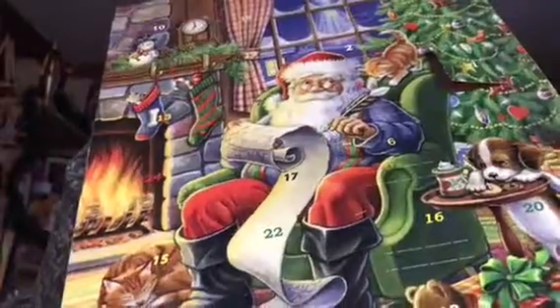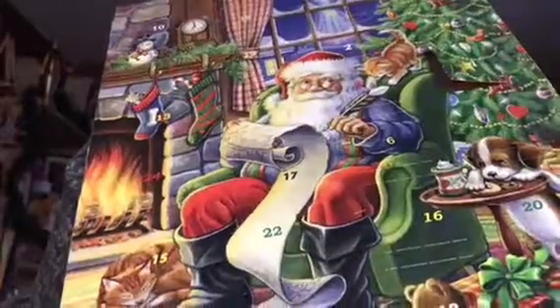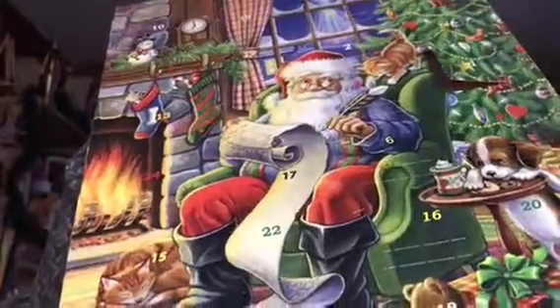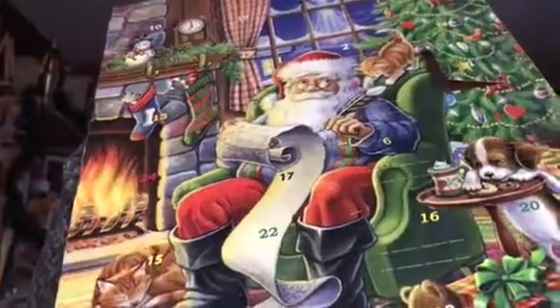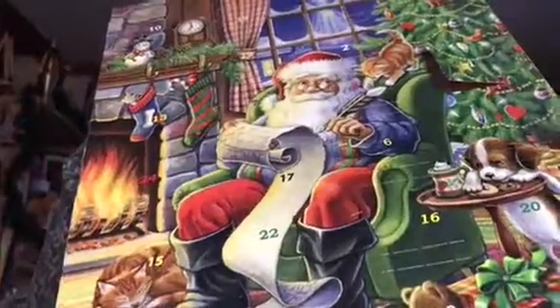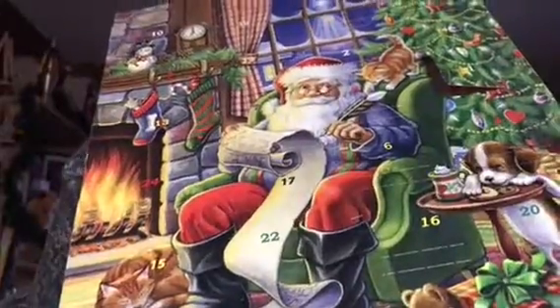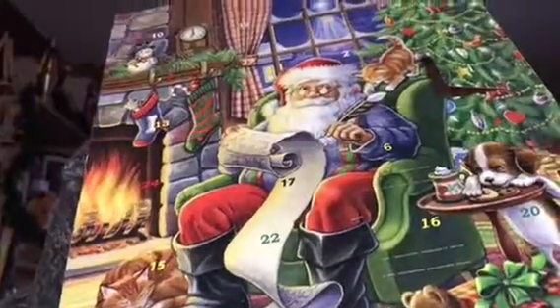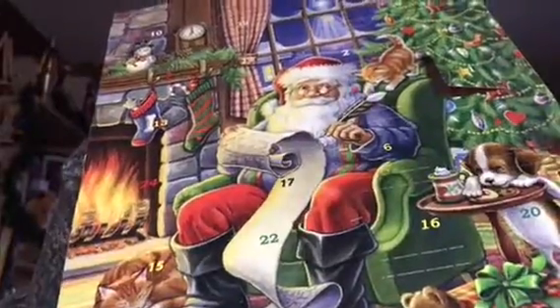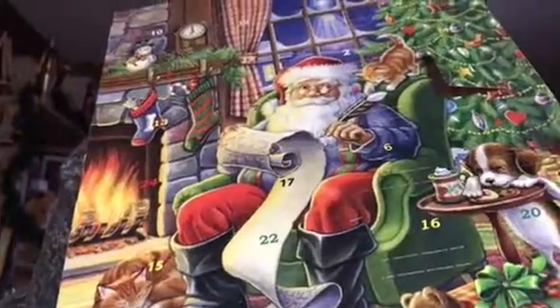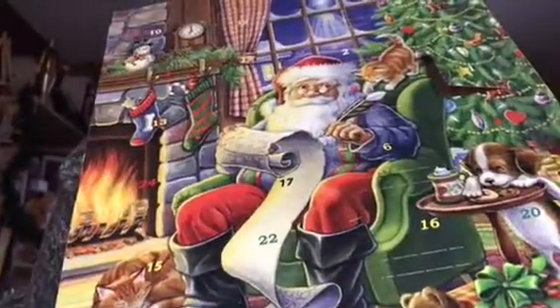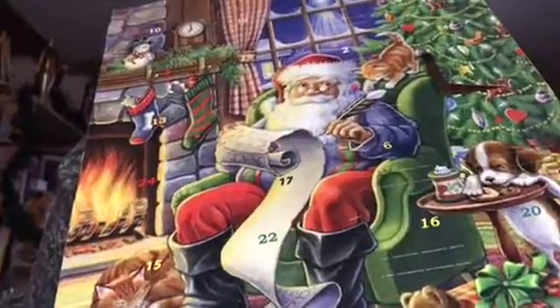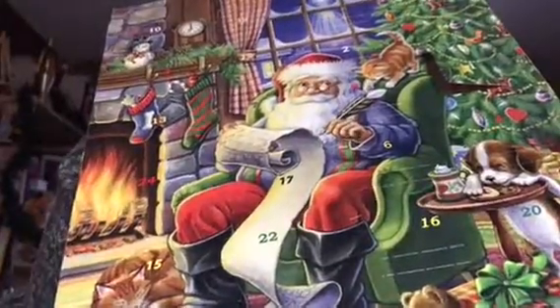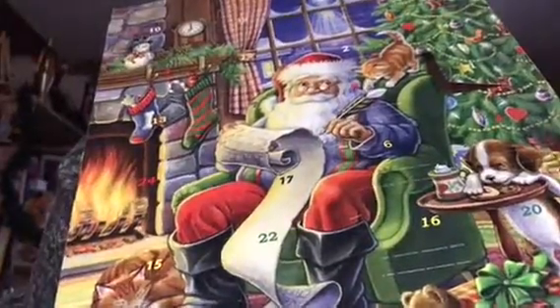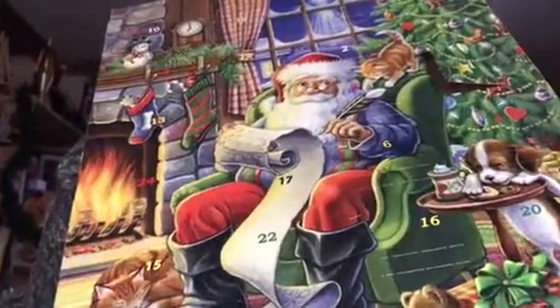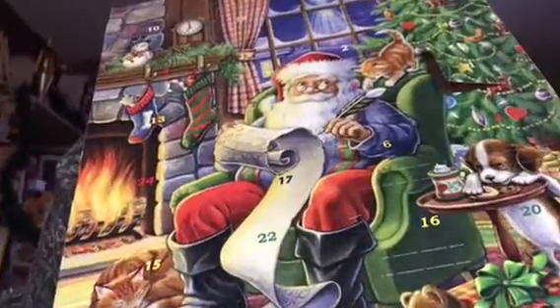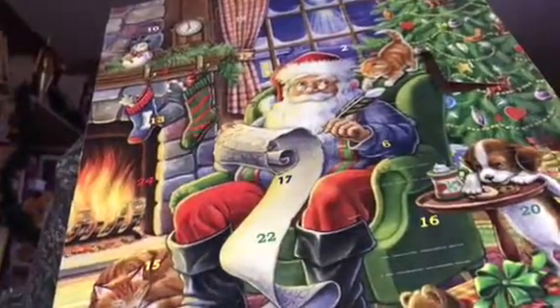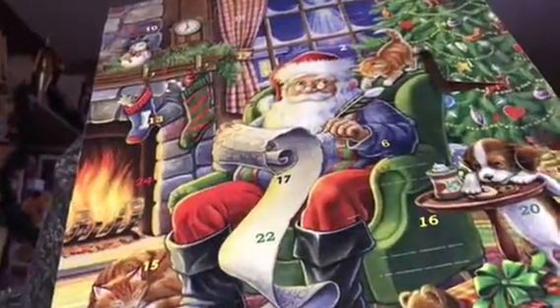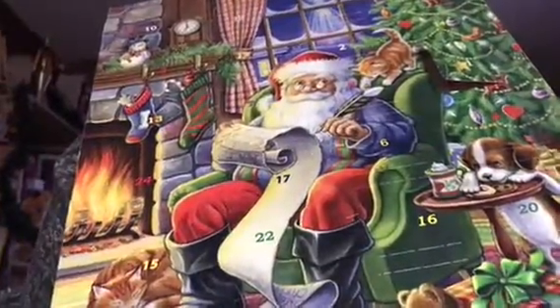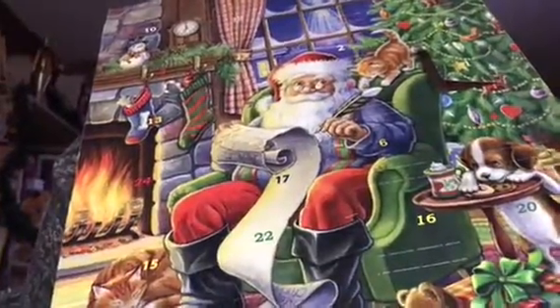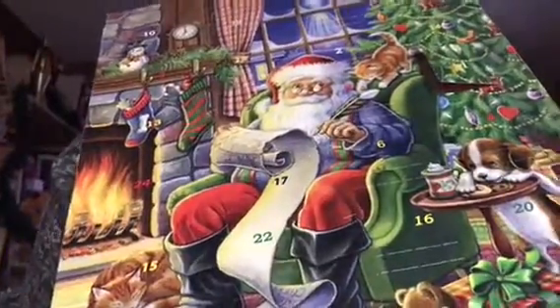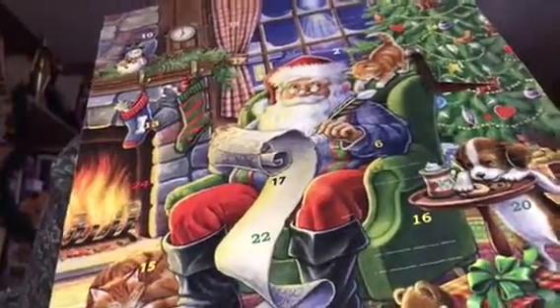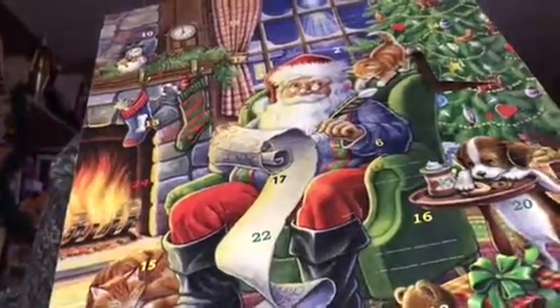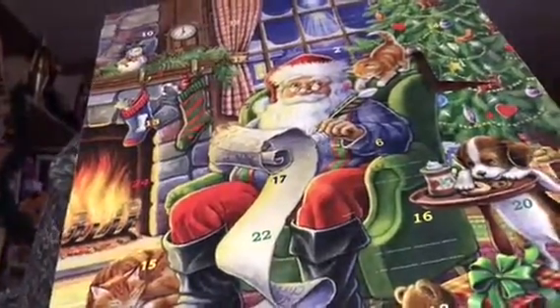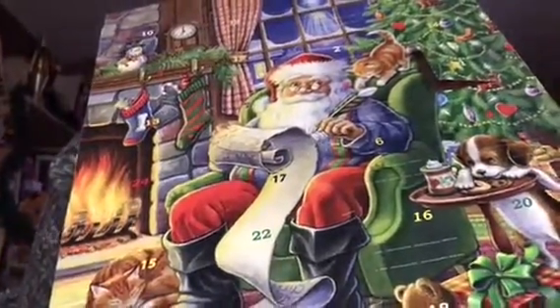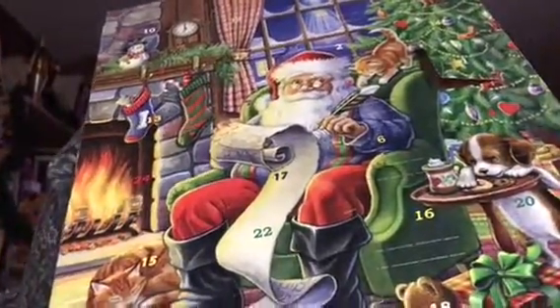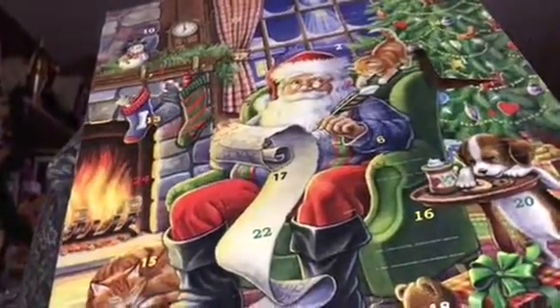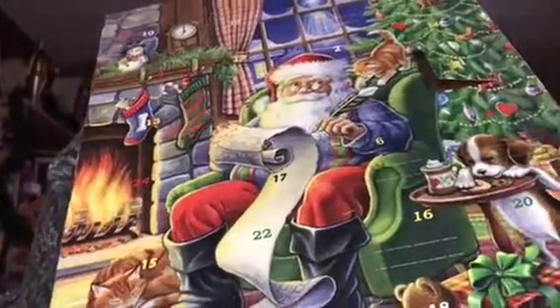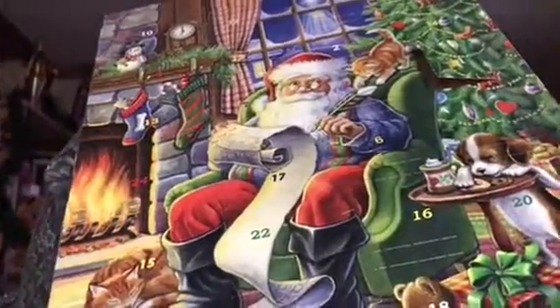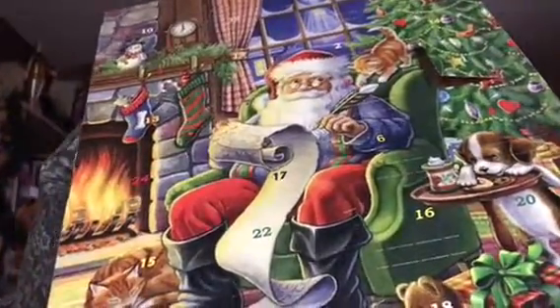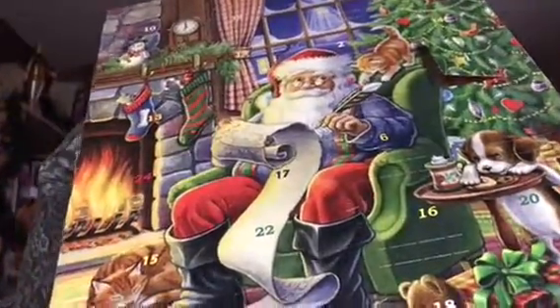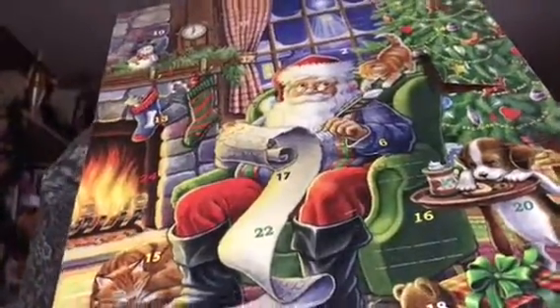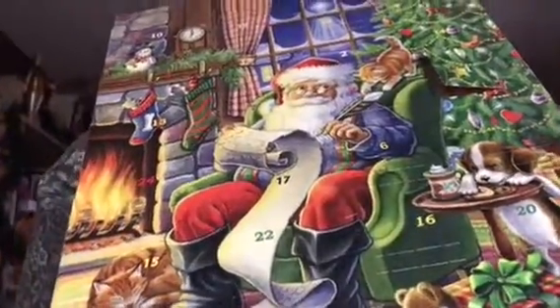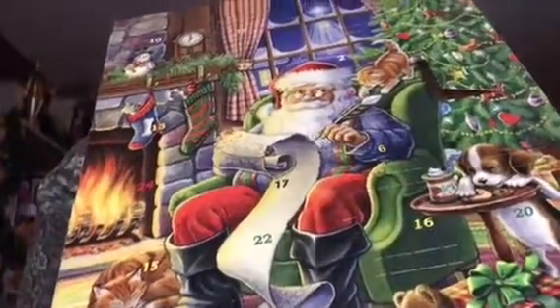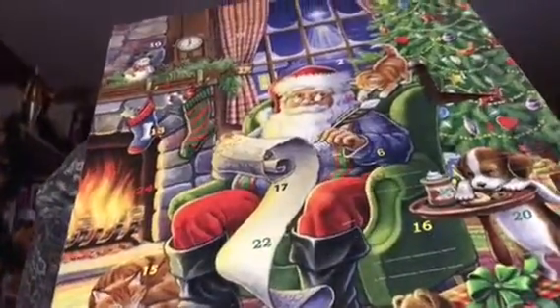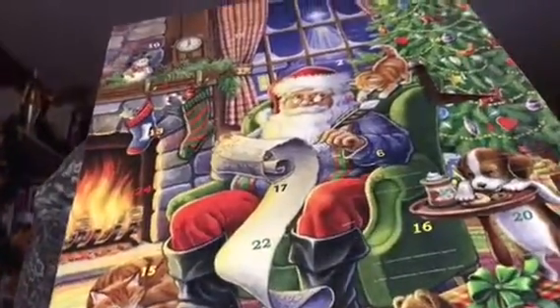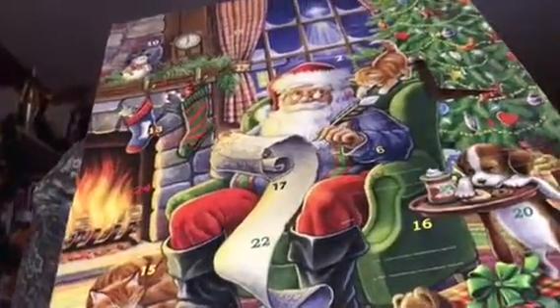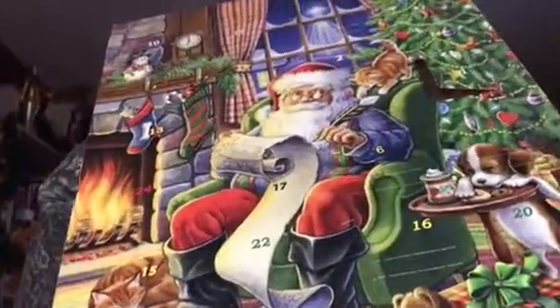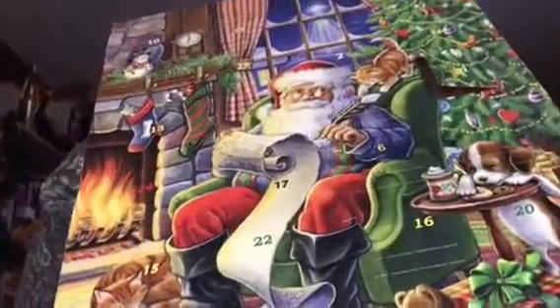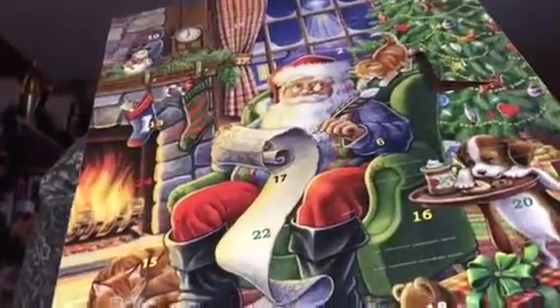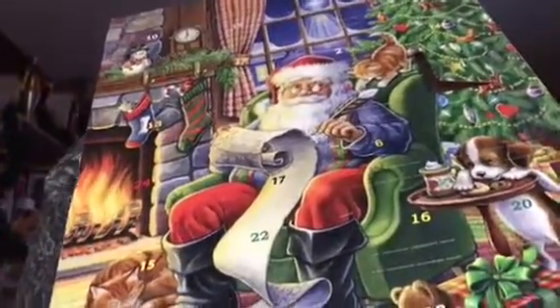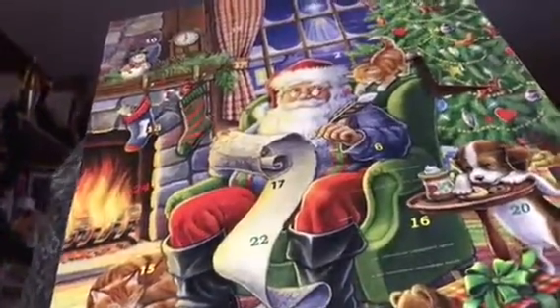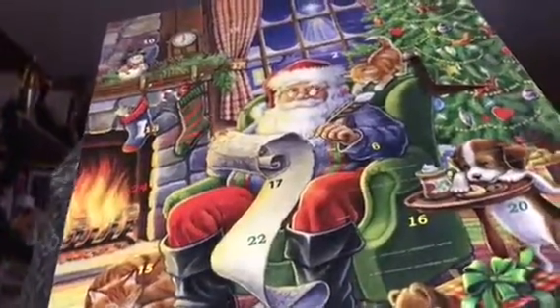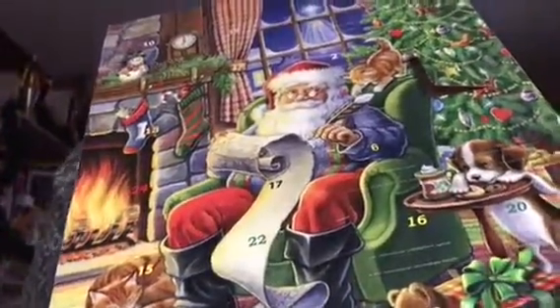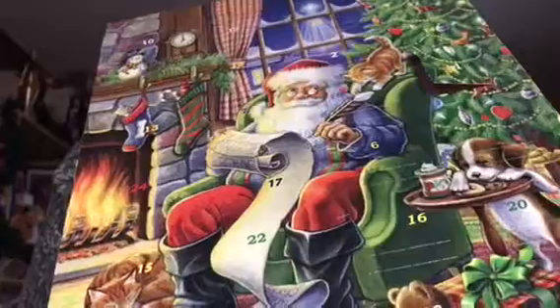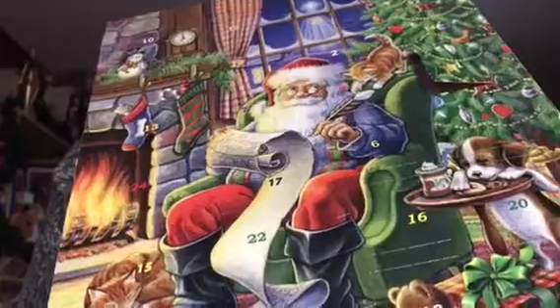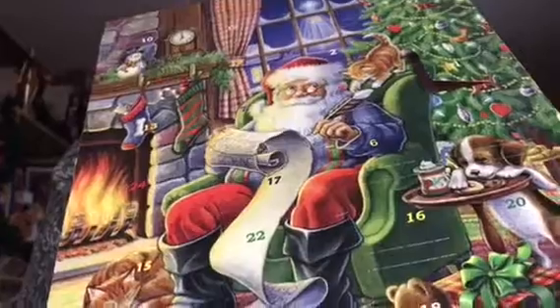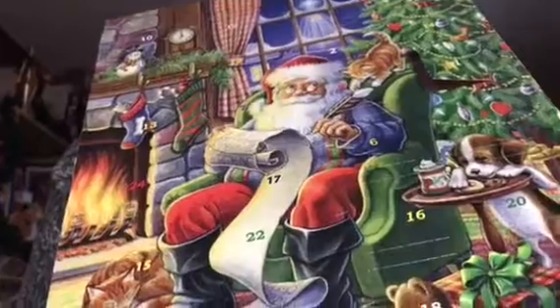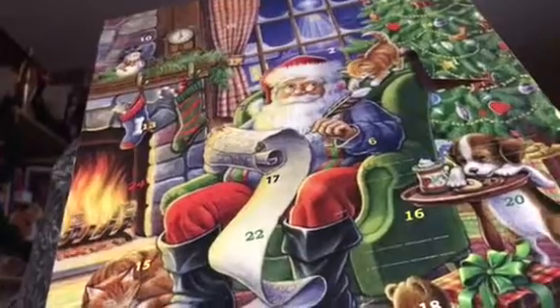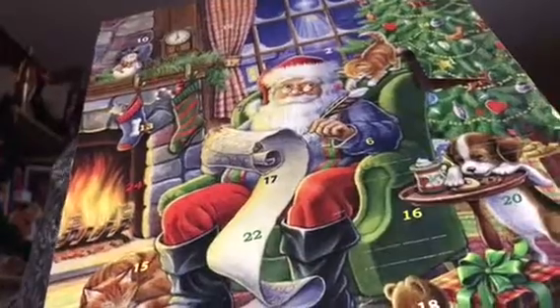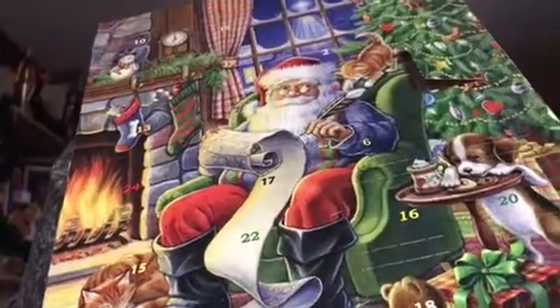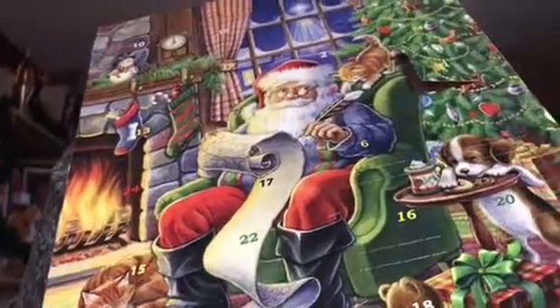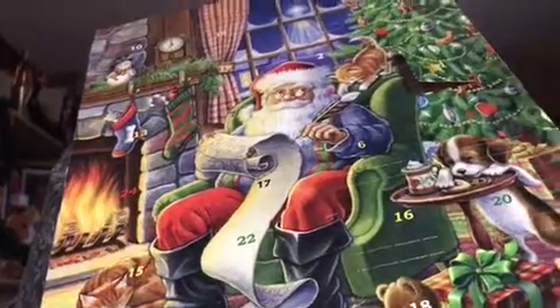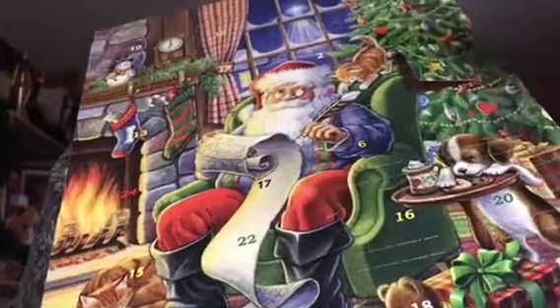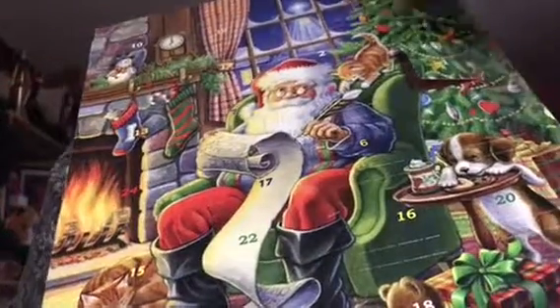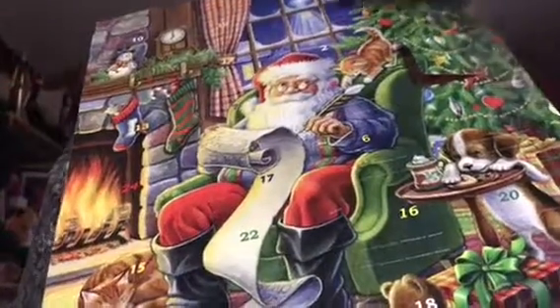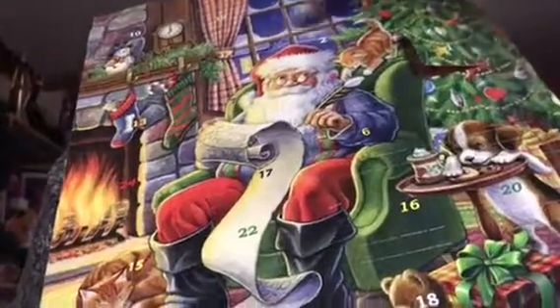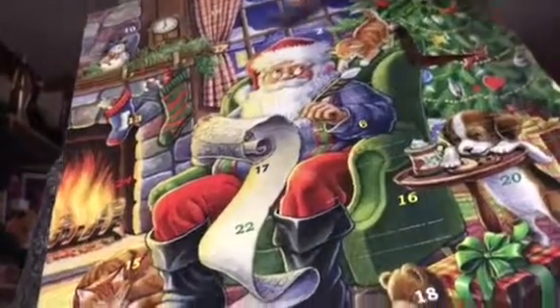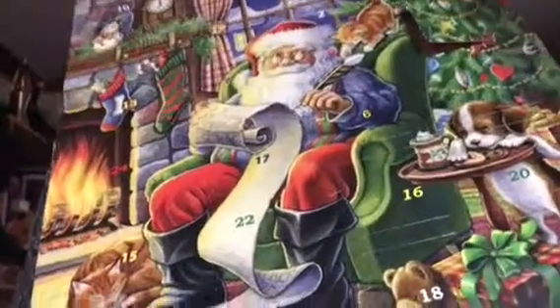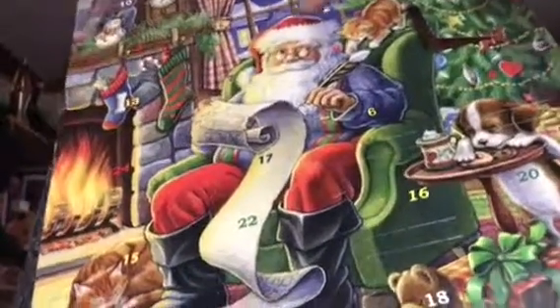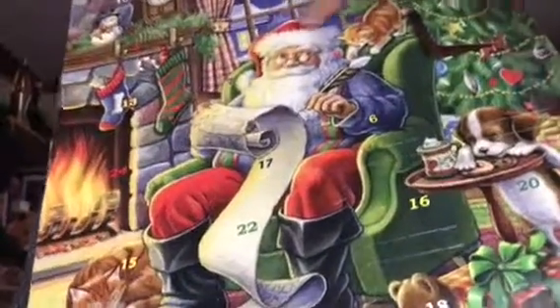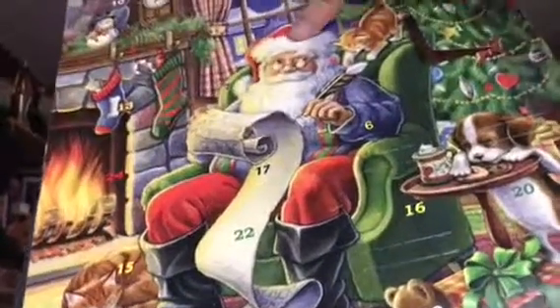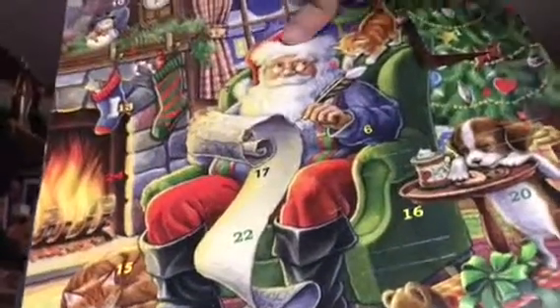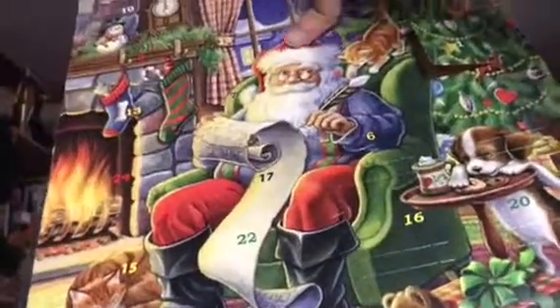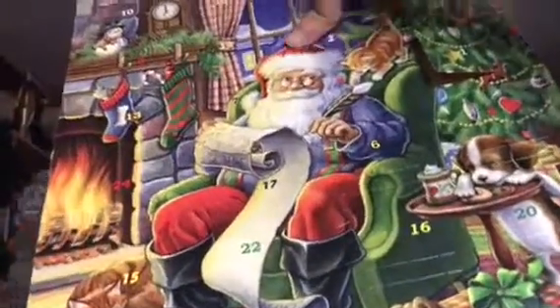Hey guys, Treatment100 here. Welcome back to Countdown to Christmas. This is Day 2, so let's open up Day 2.